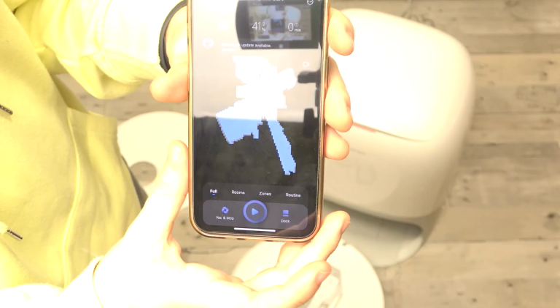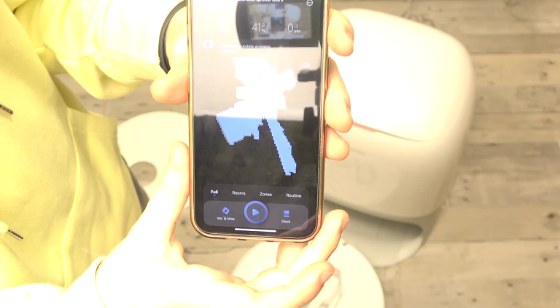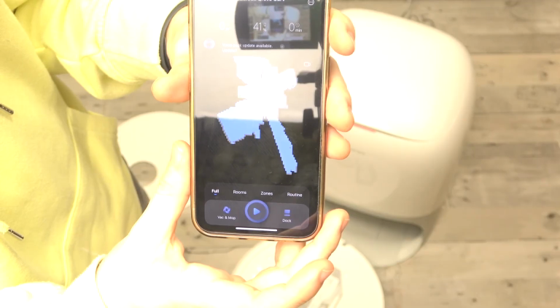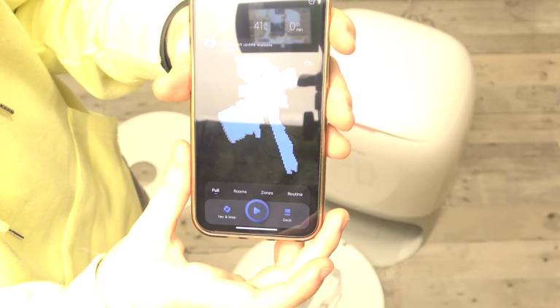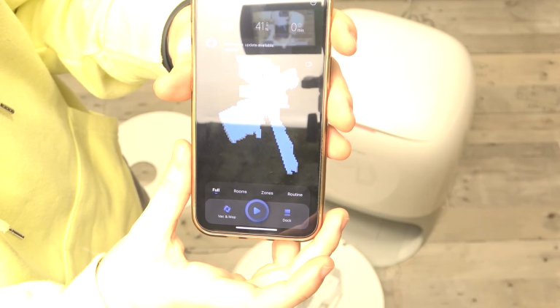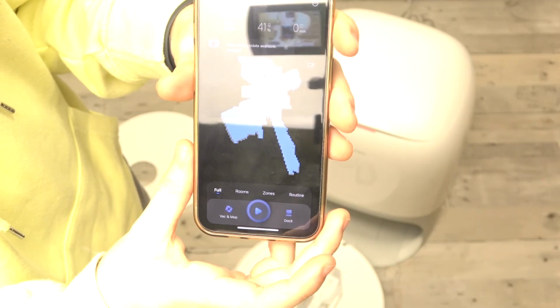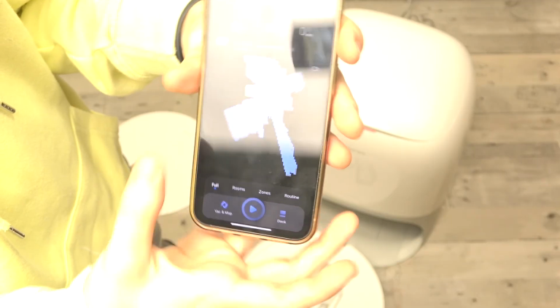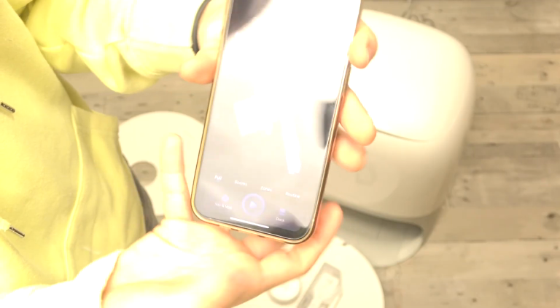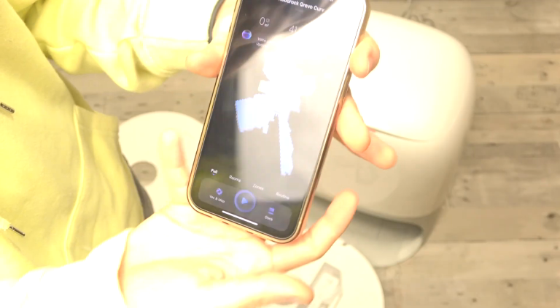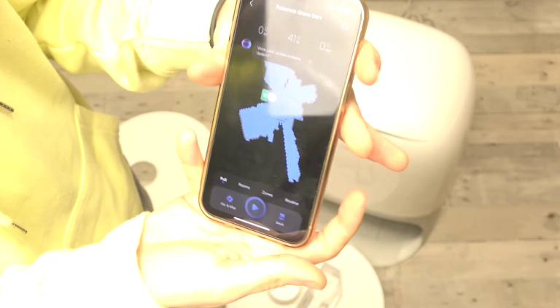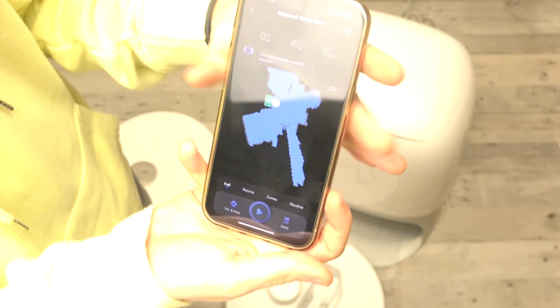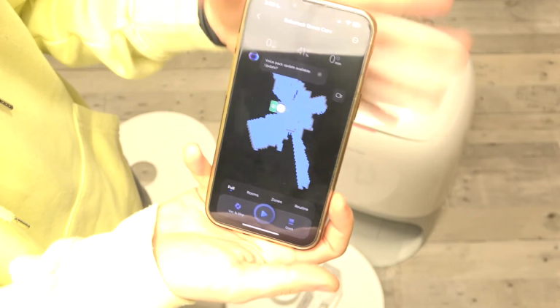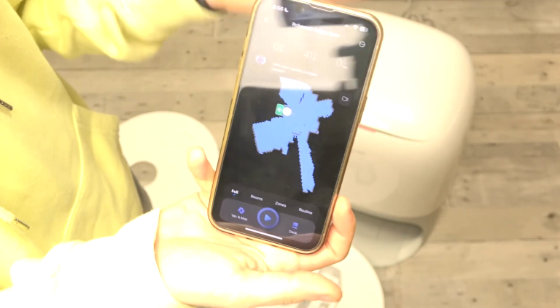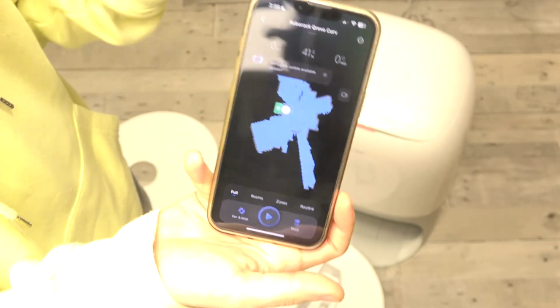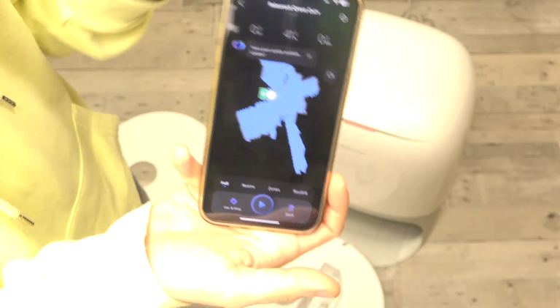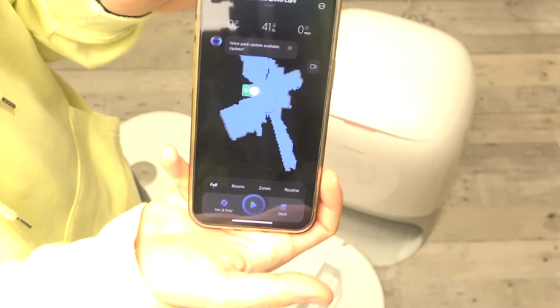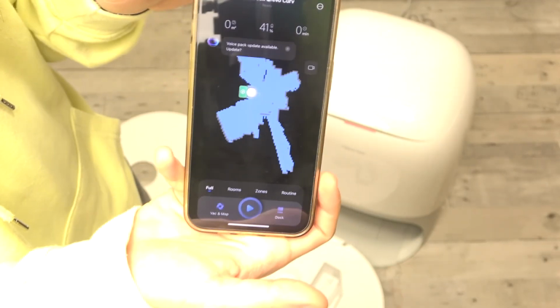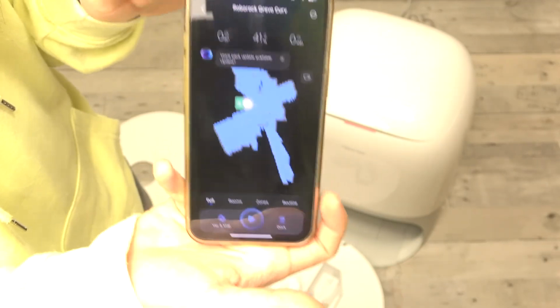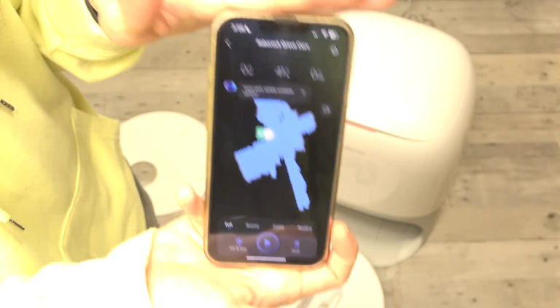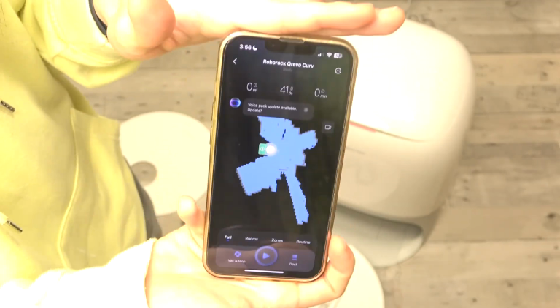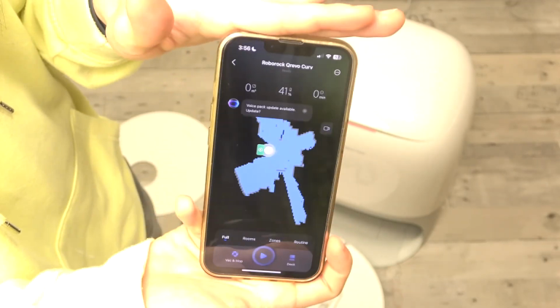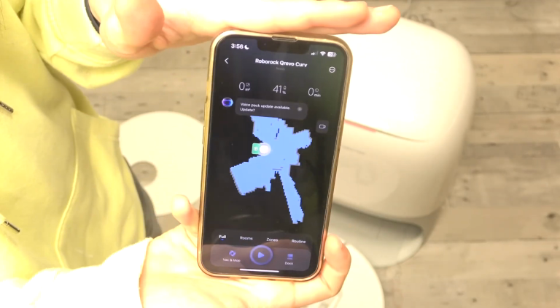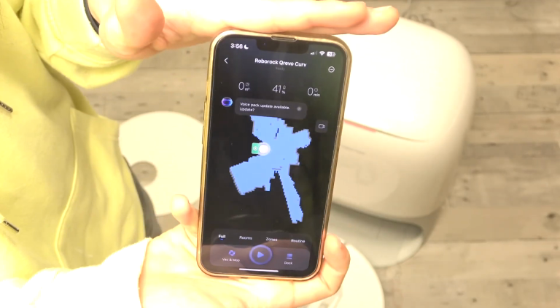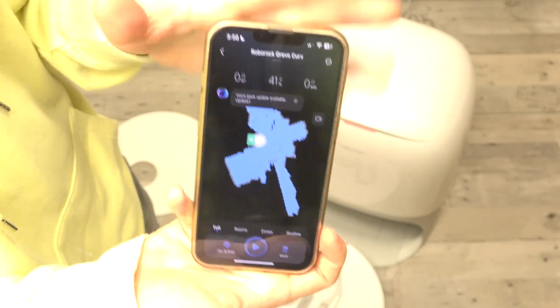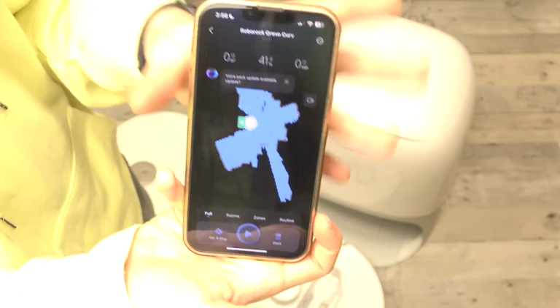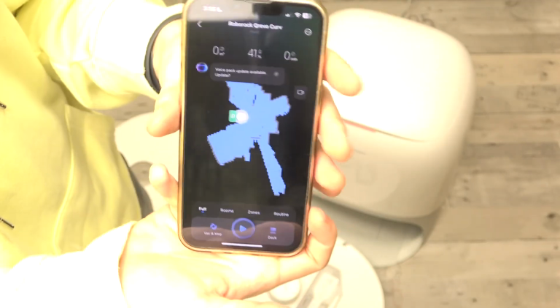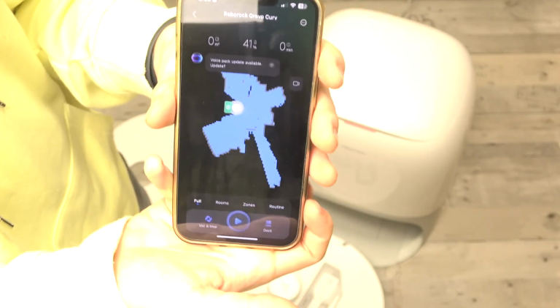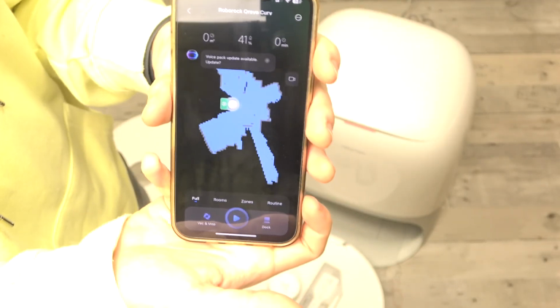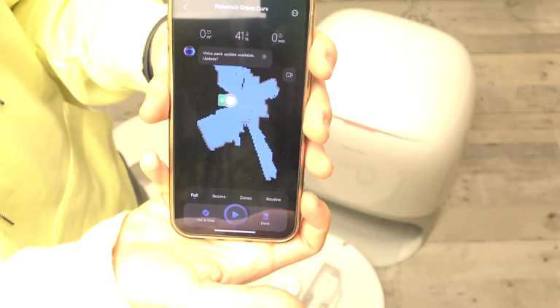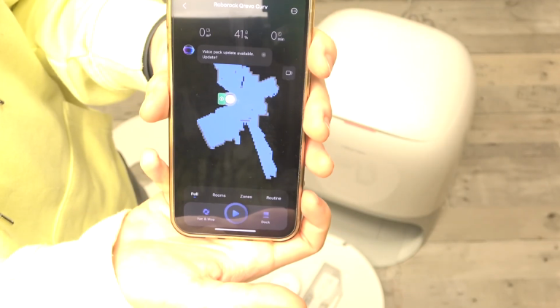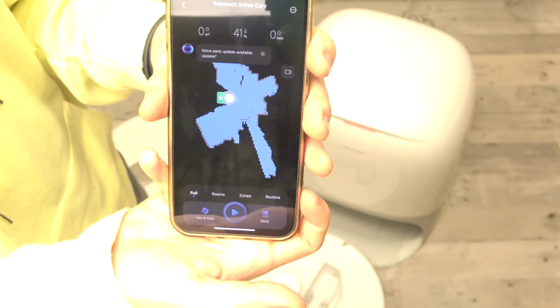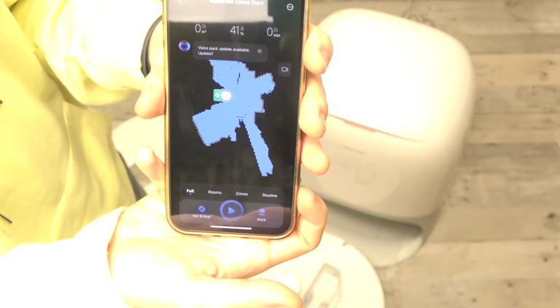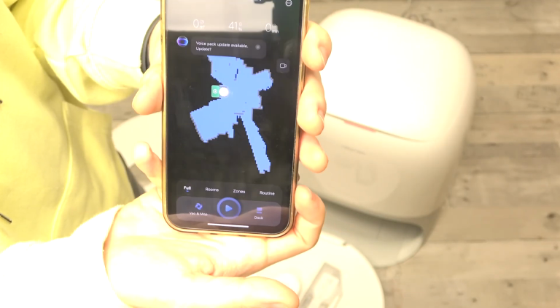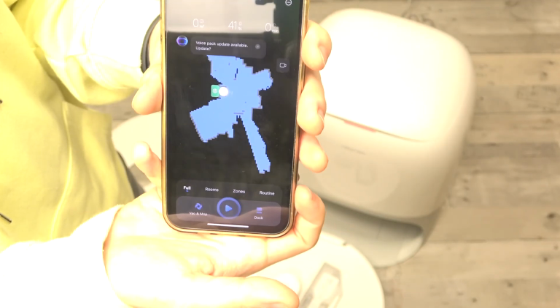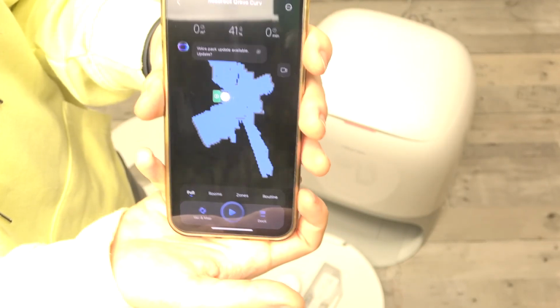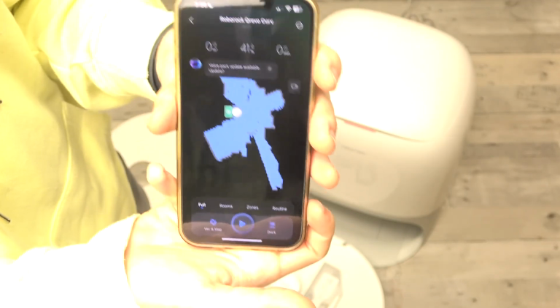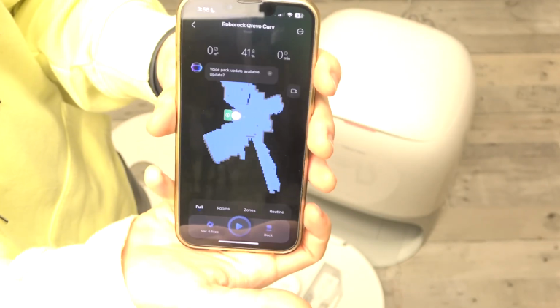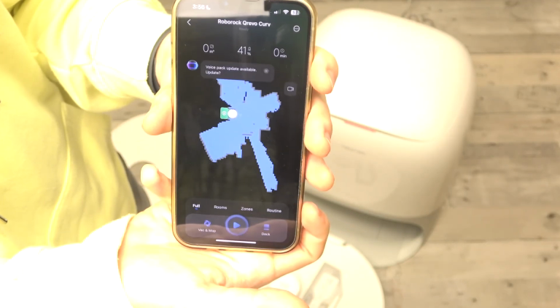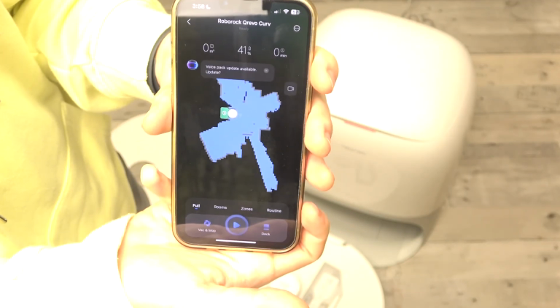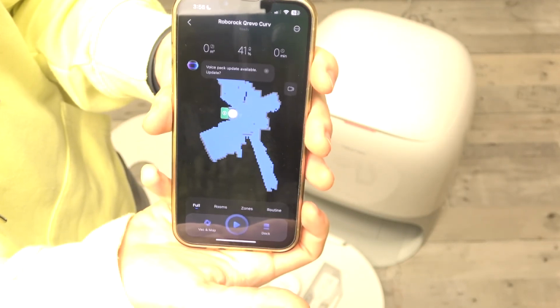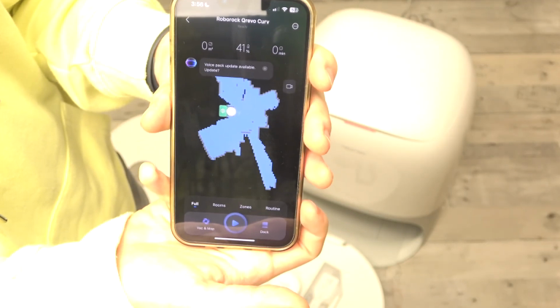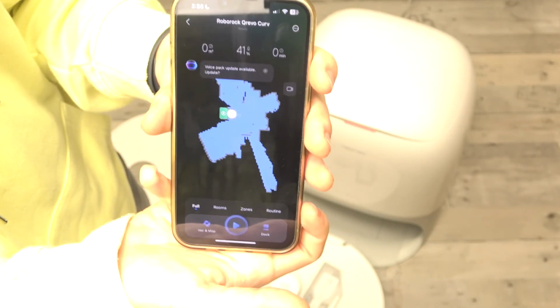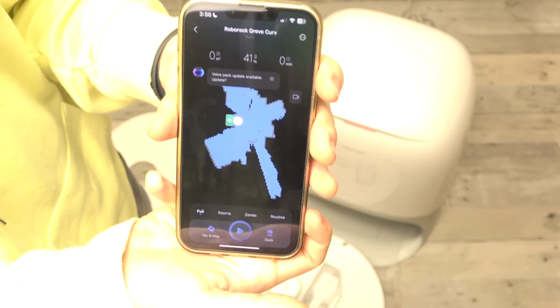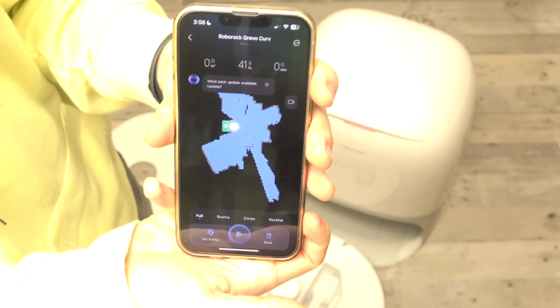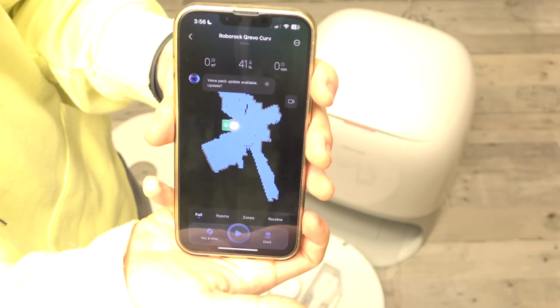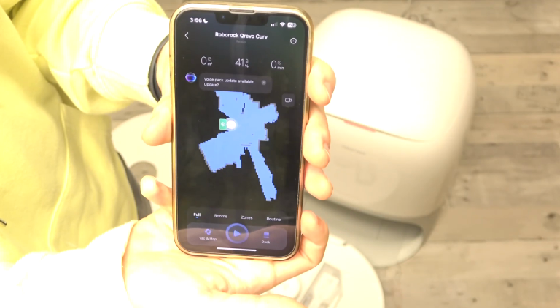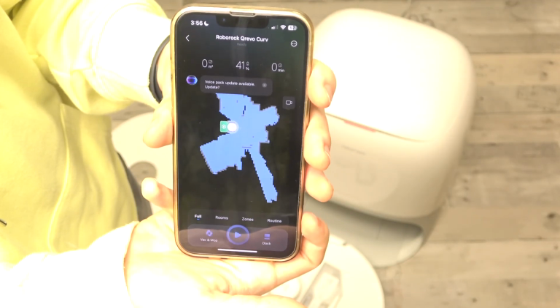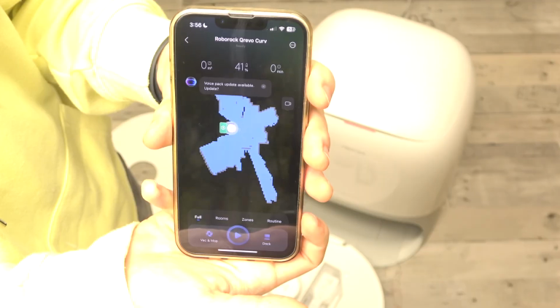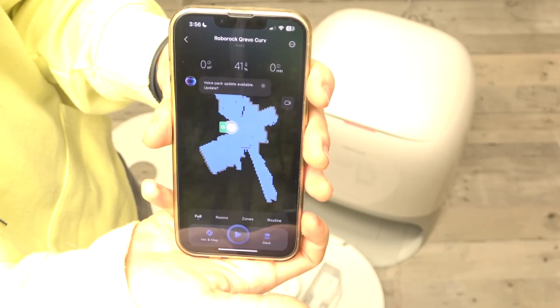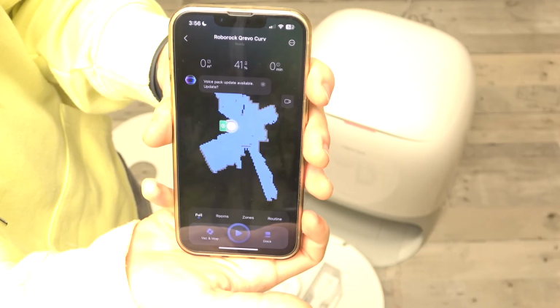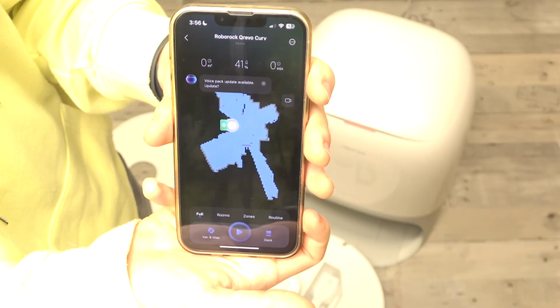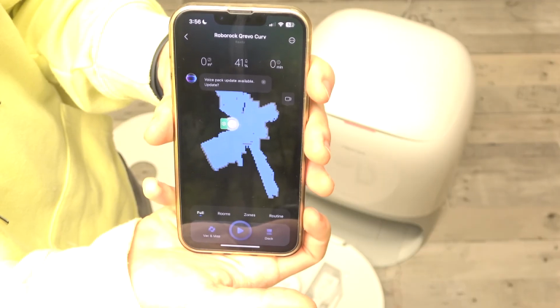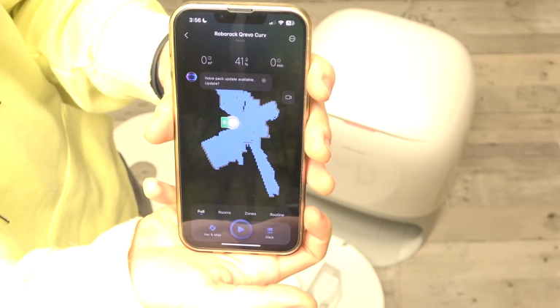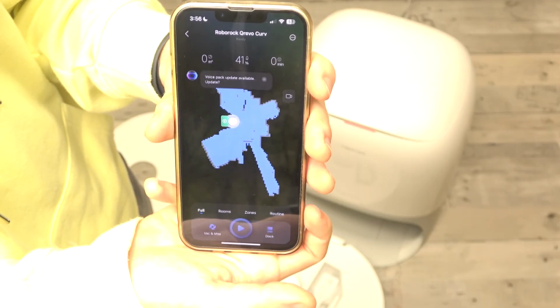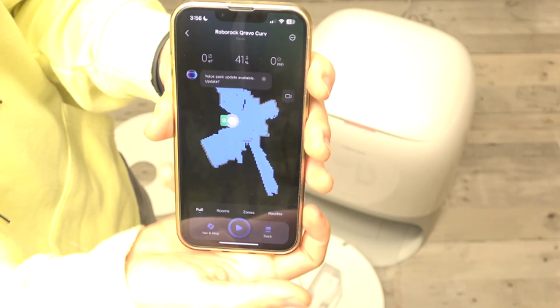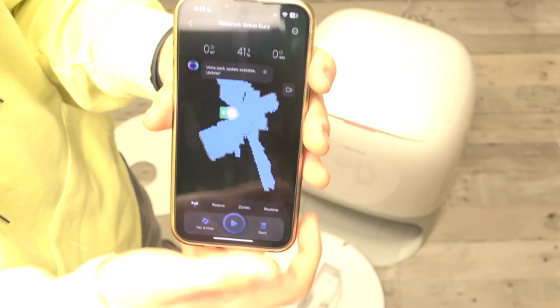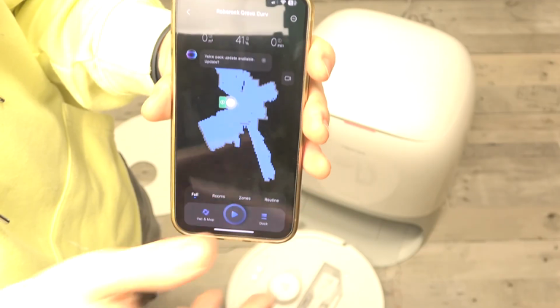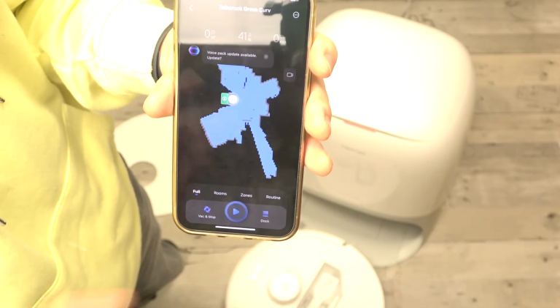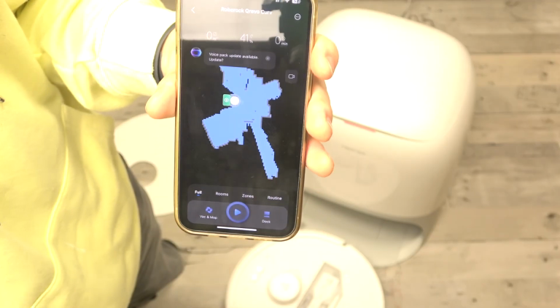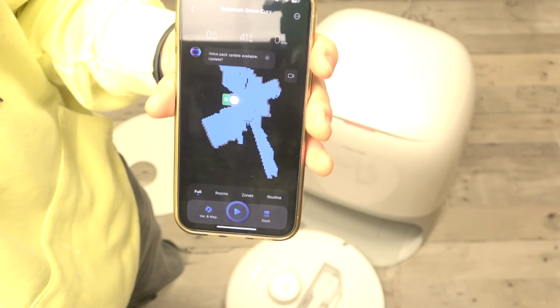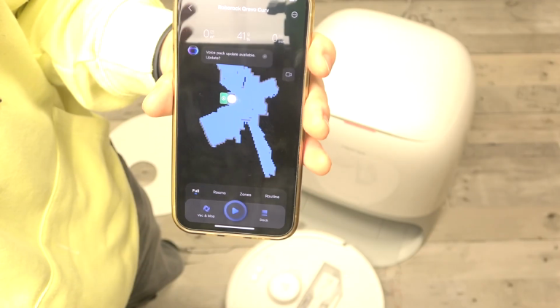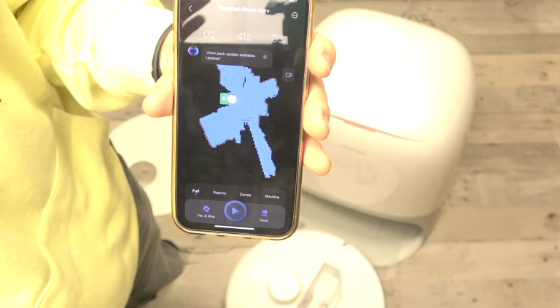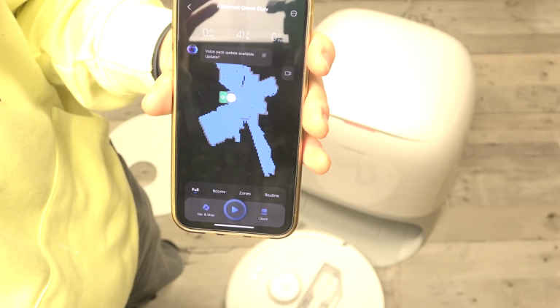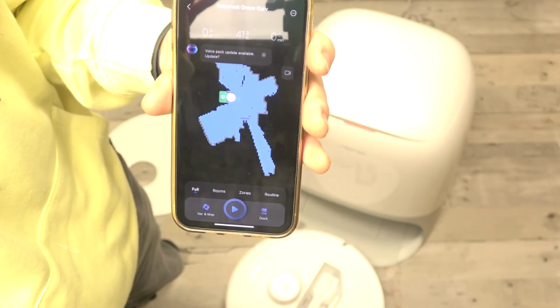And now here is the app. That's all for today — don't forget to like and subscribe. See you next time!